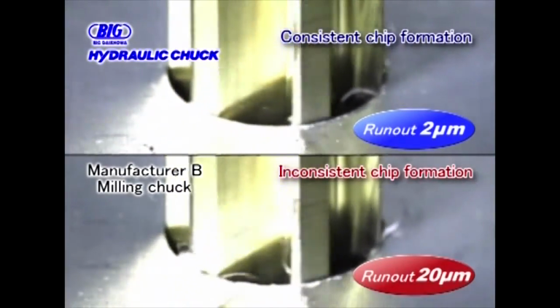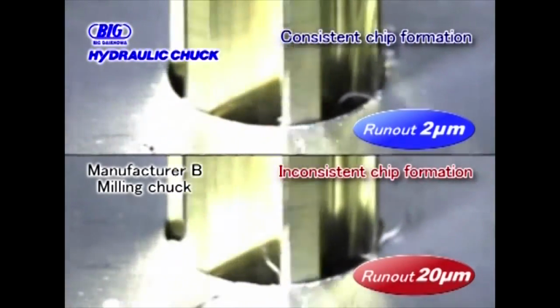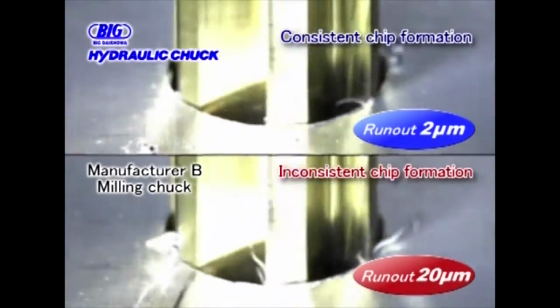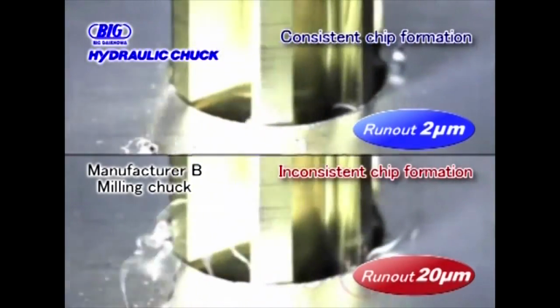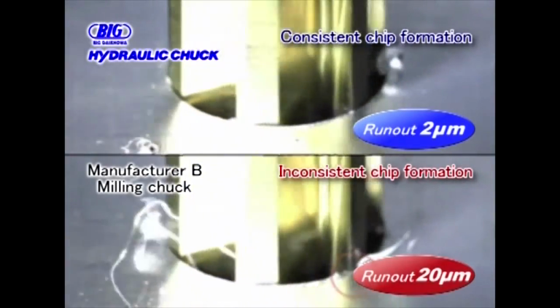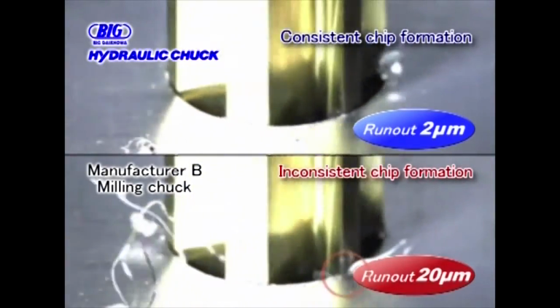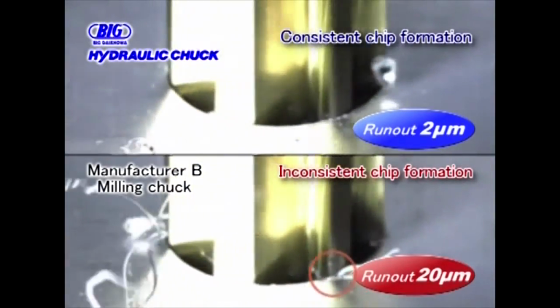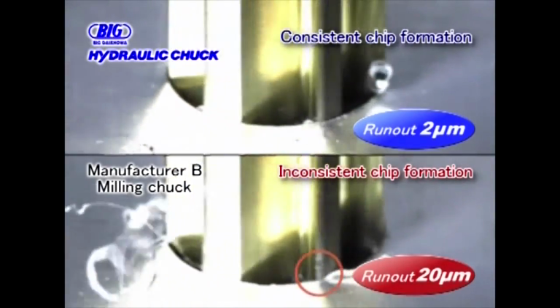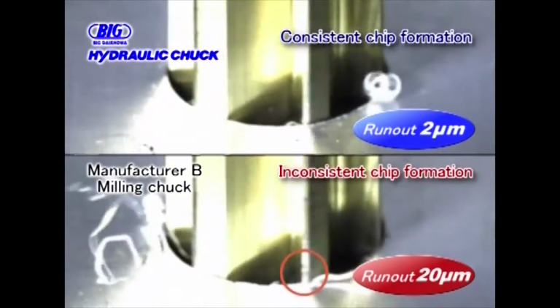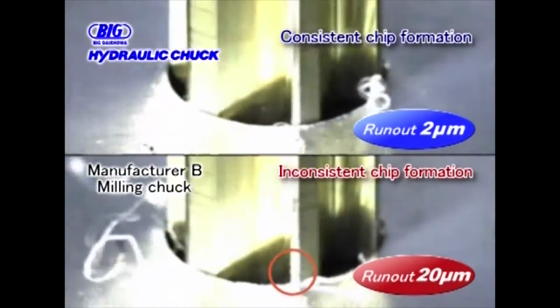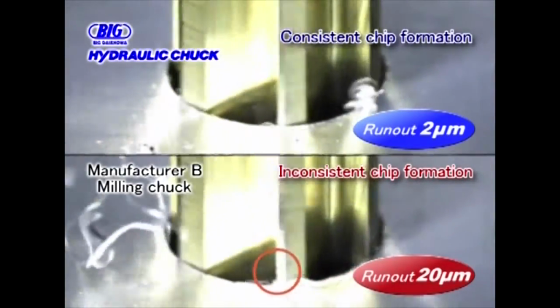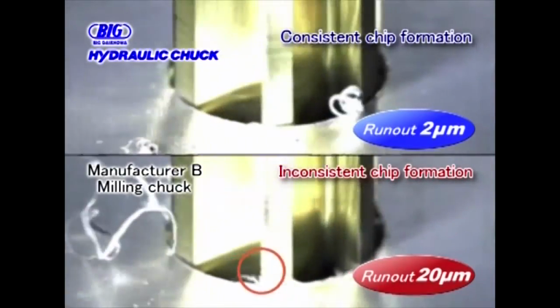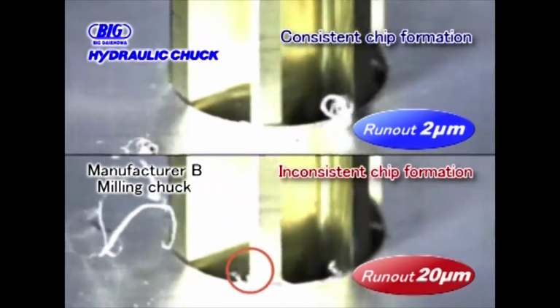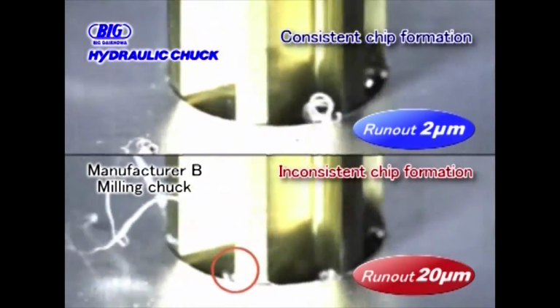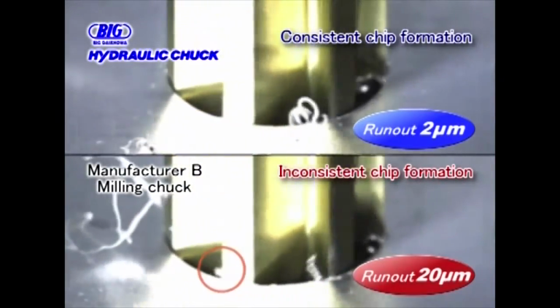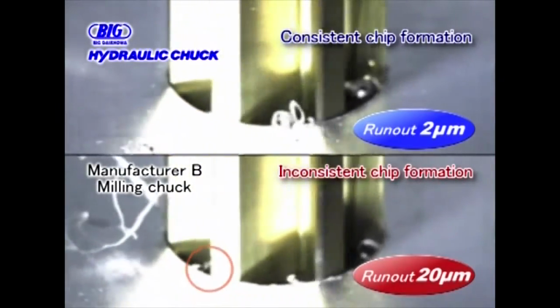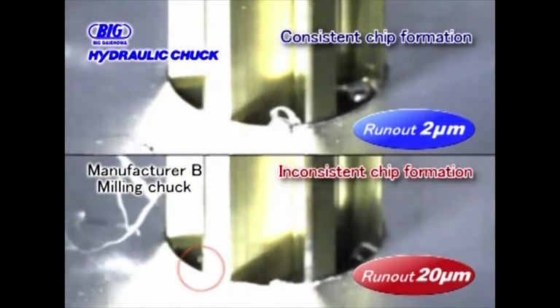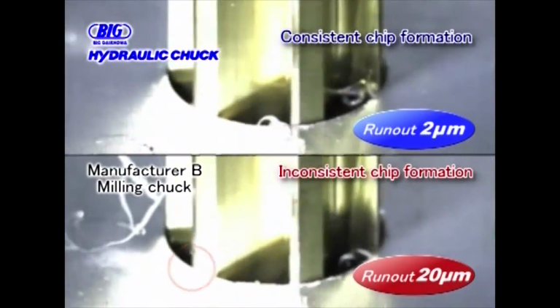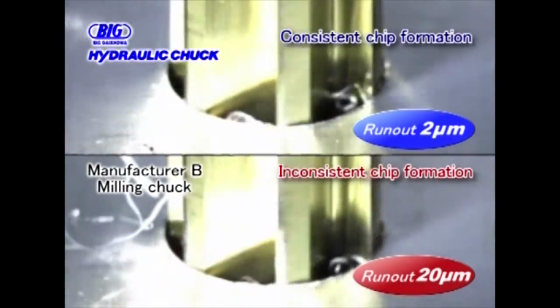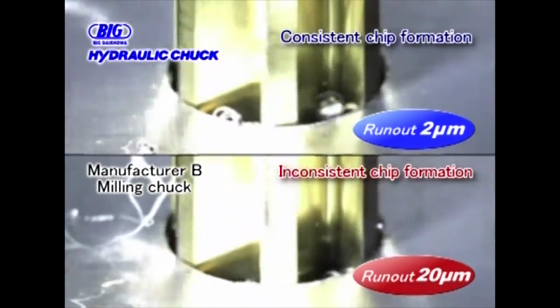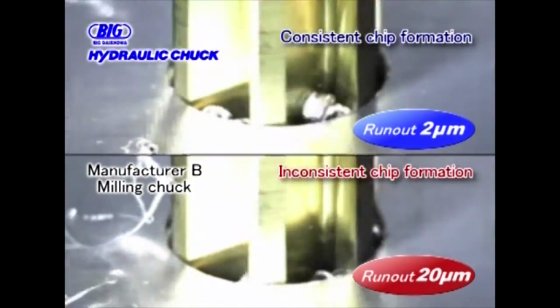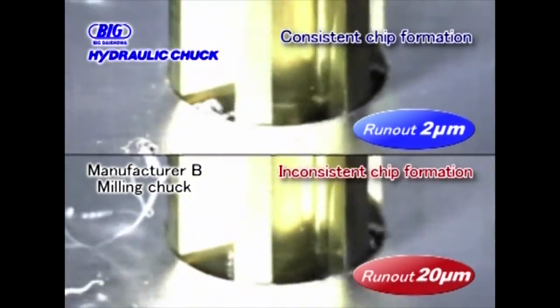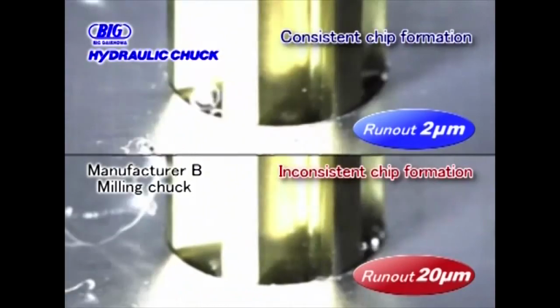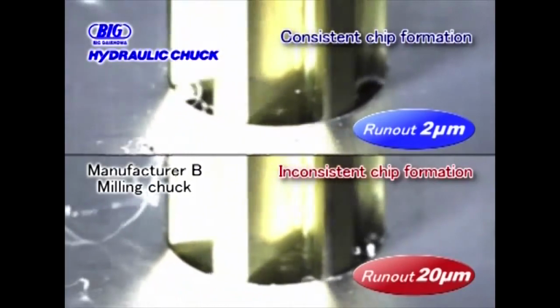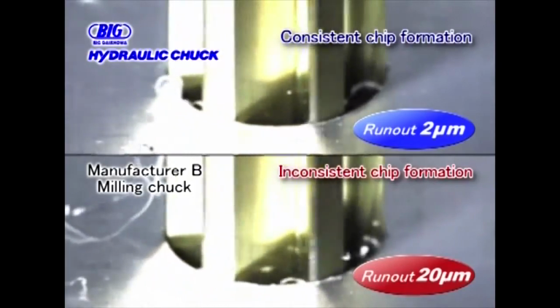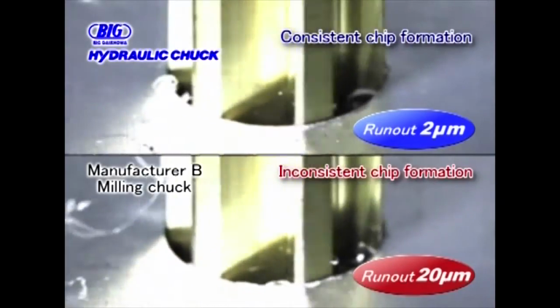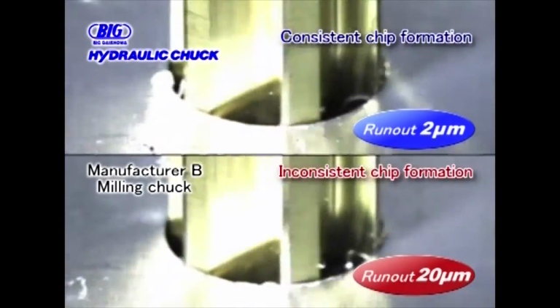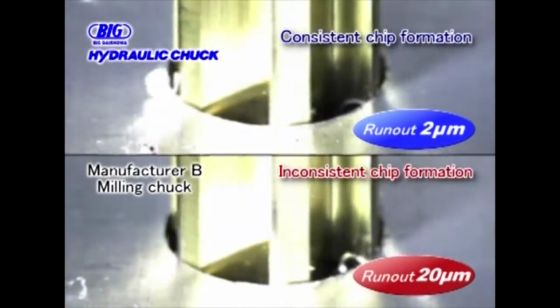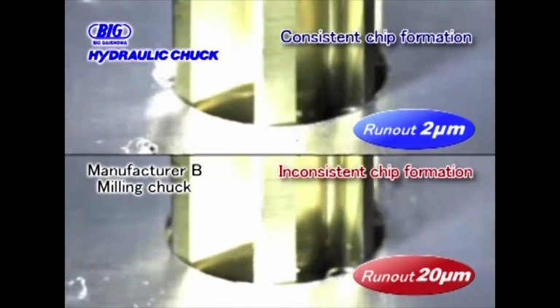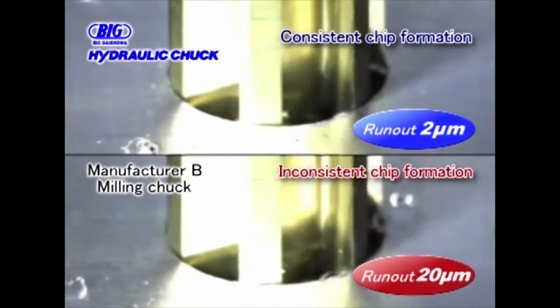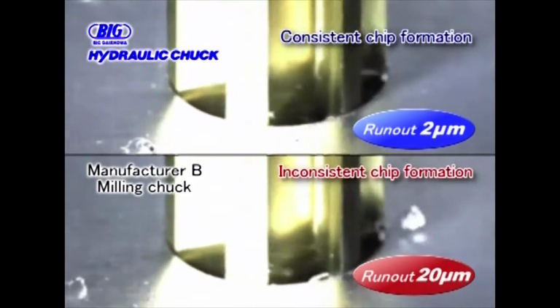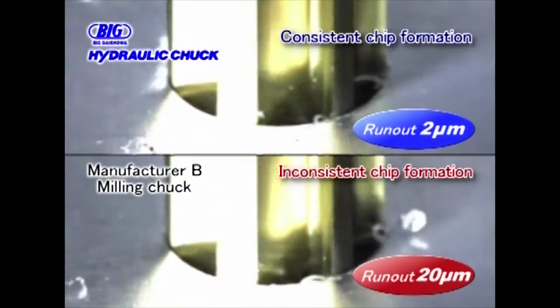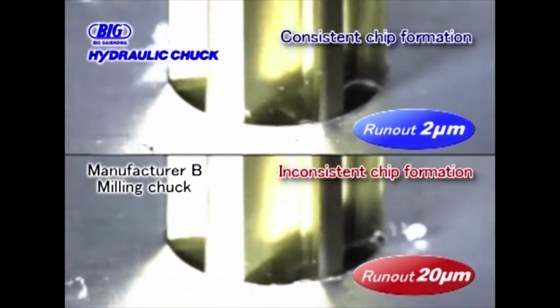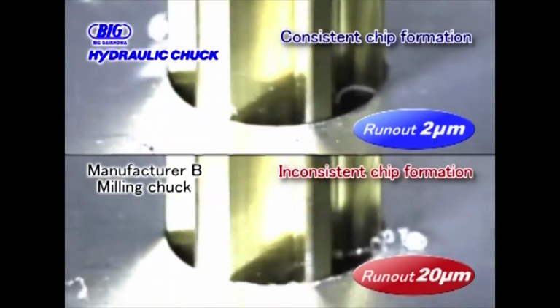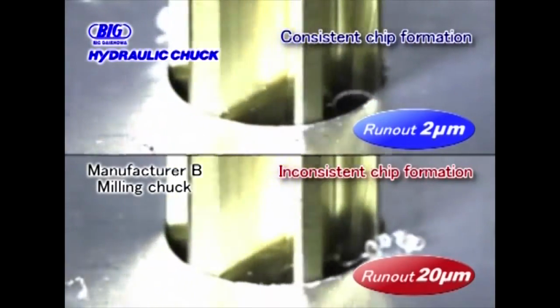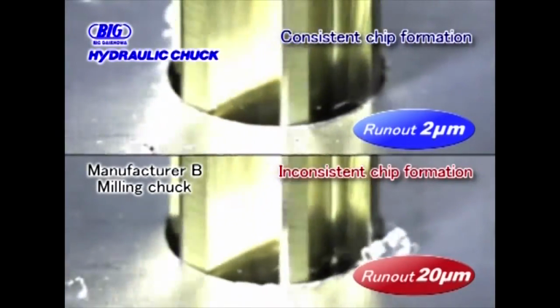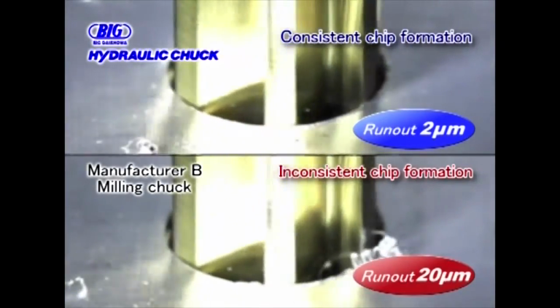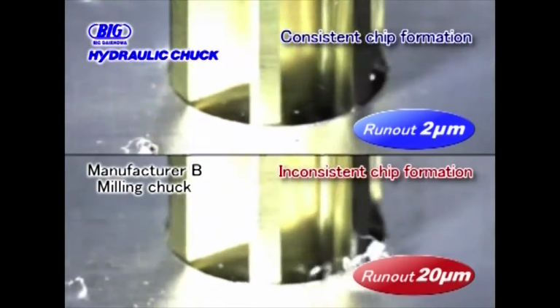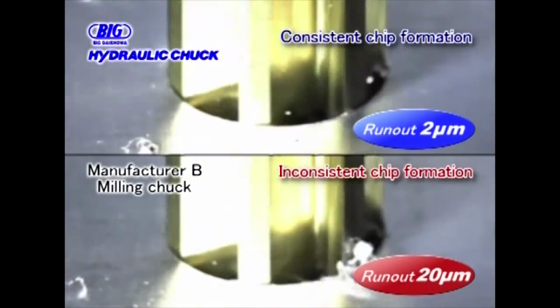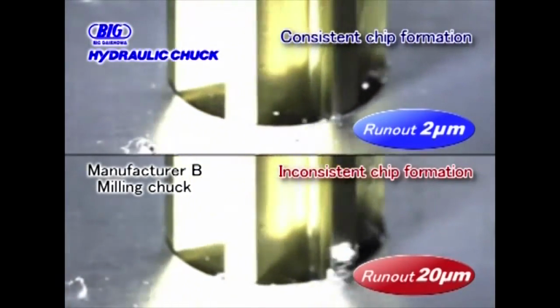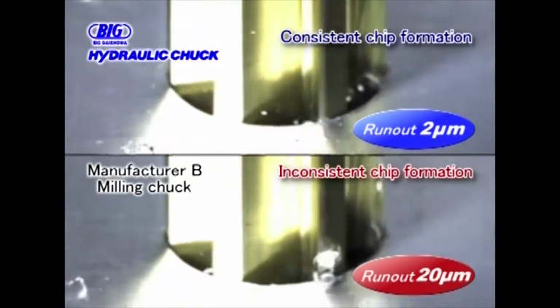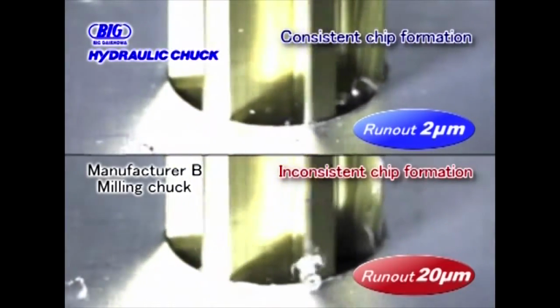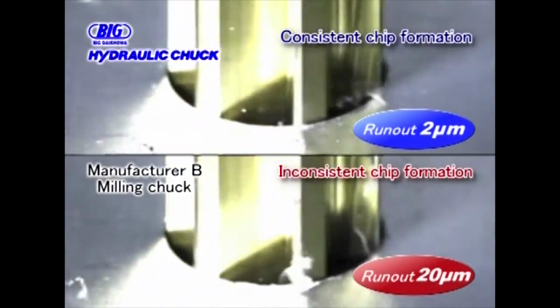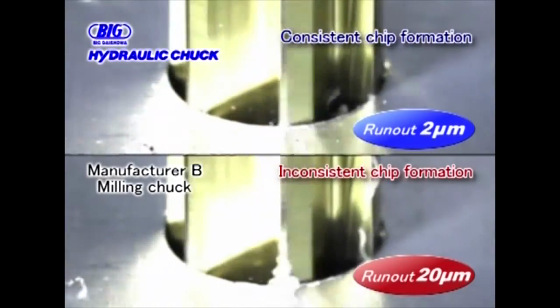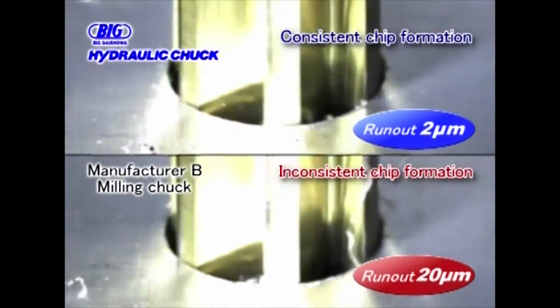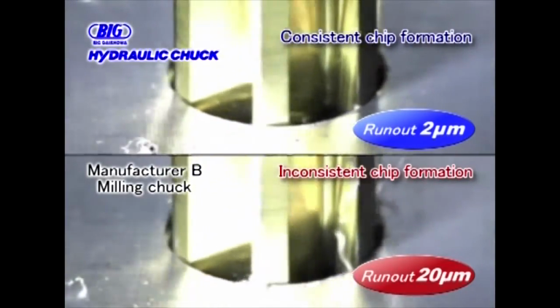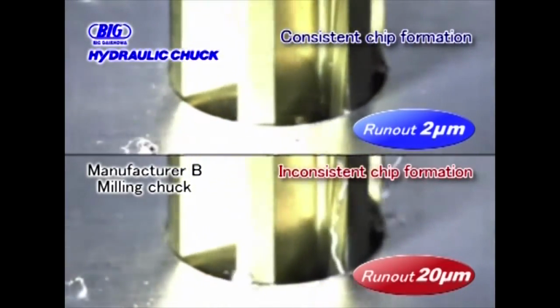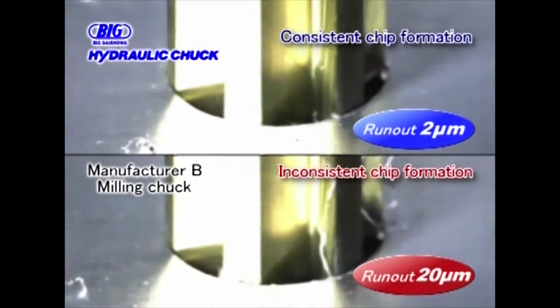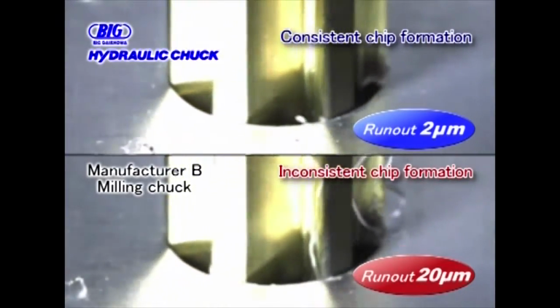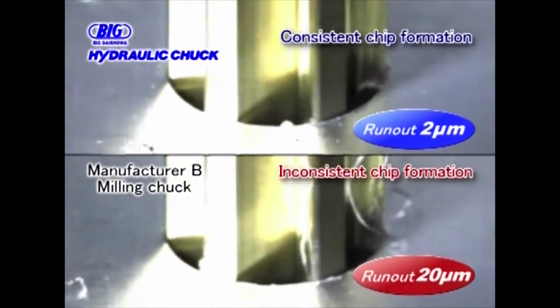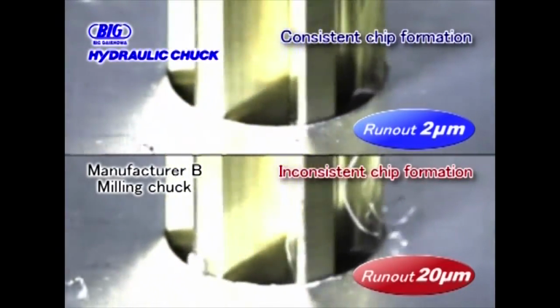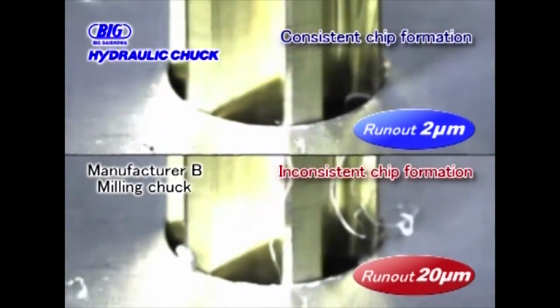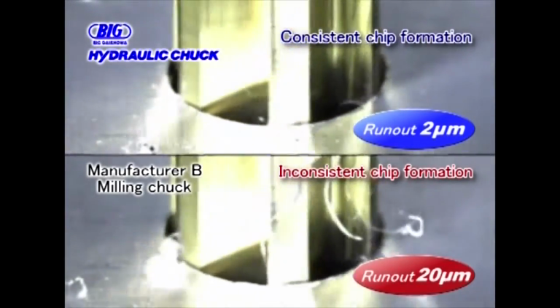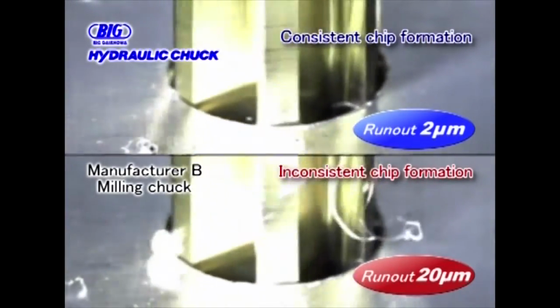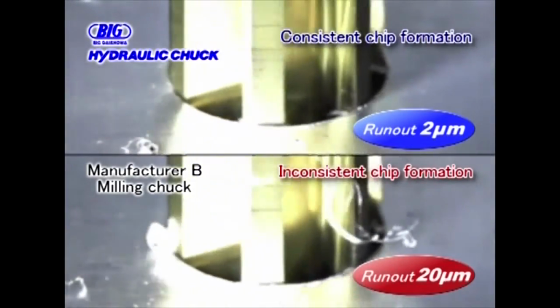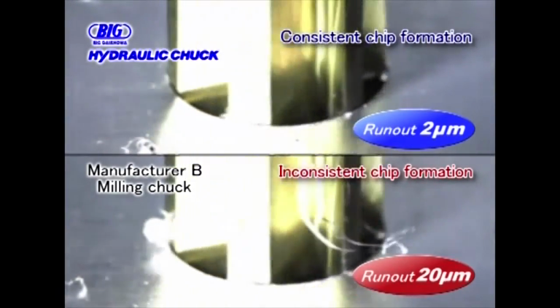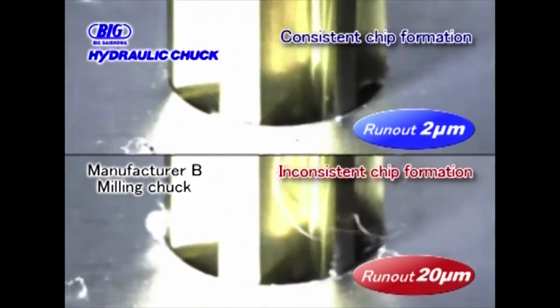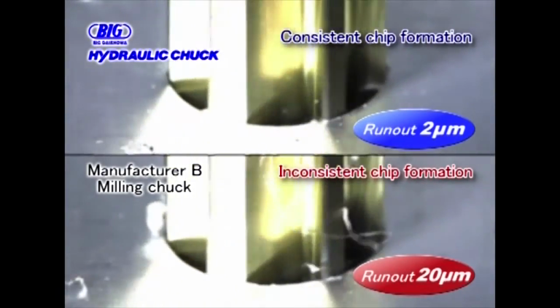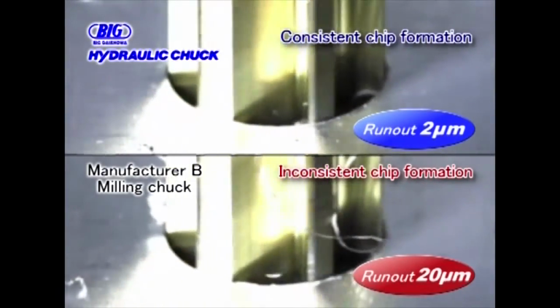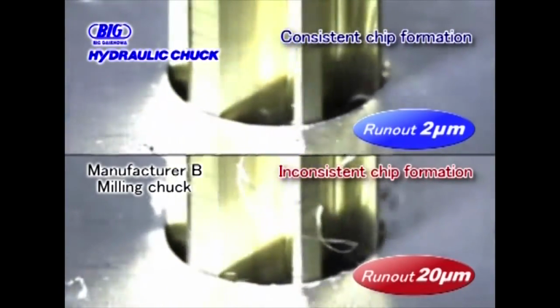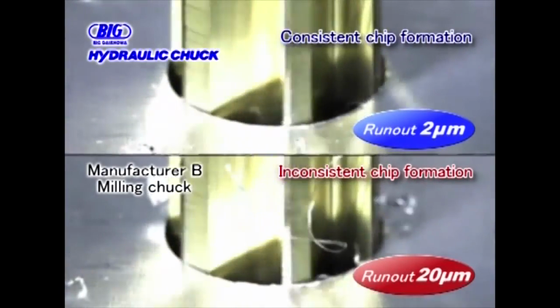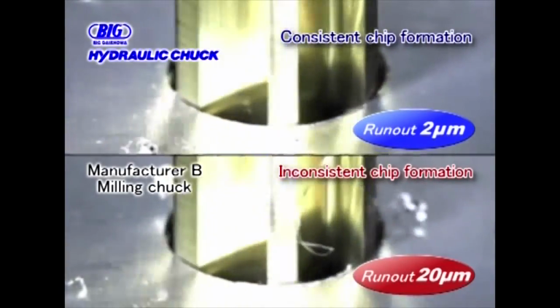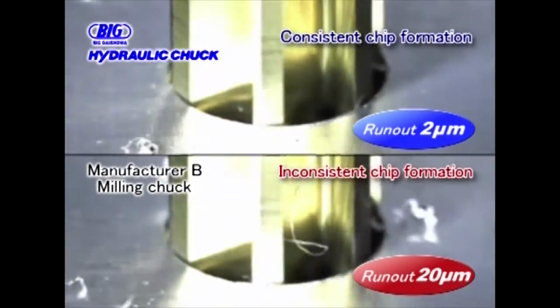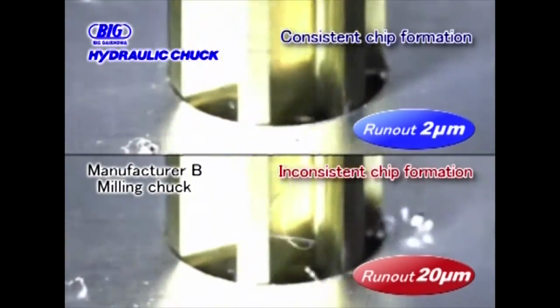As the video shows, the reamer with poor runout does not guide itself exactly to the nominal hole. The machined holes tend to expand.